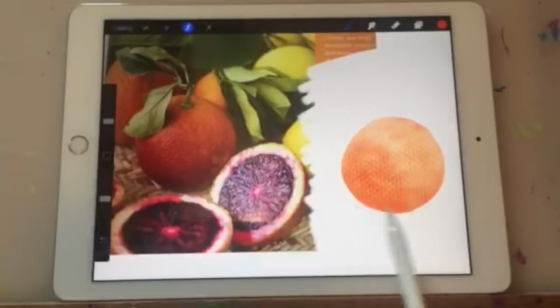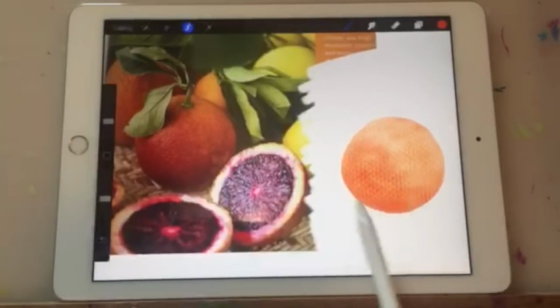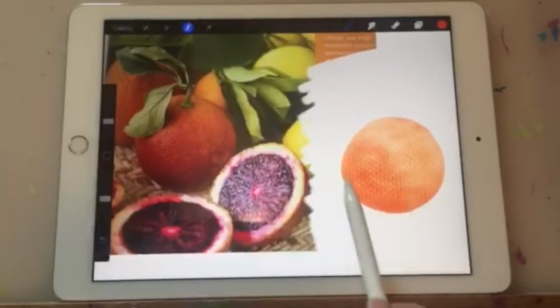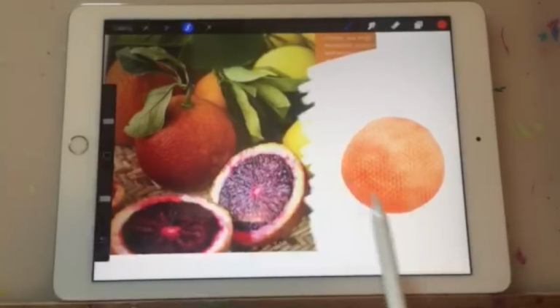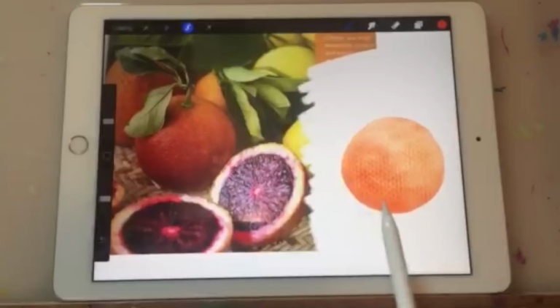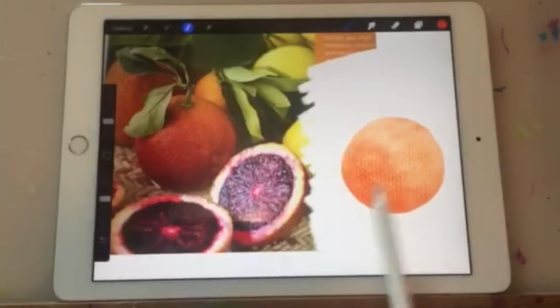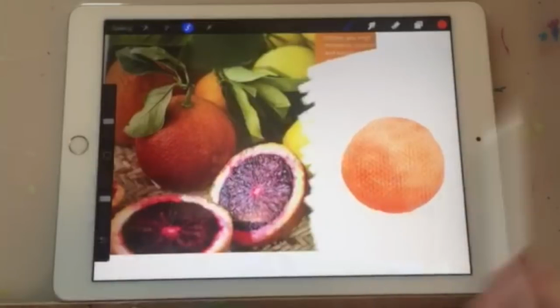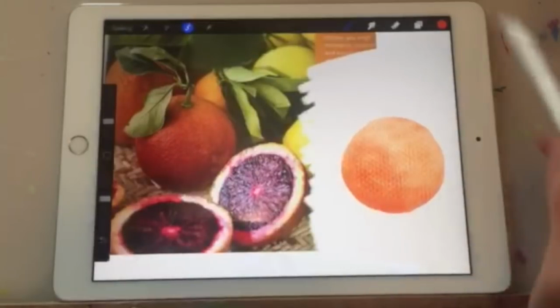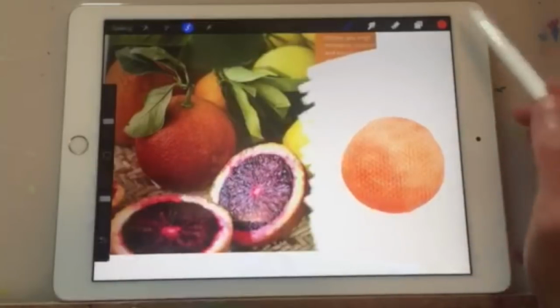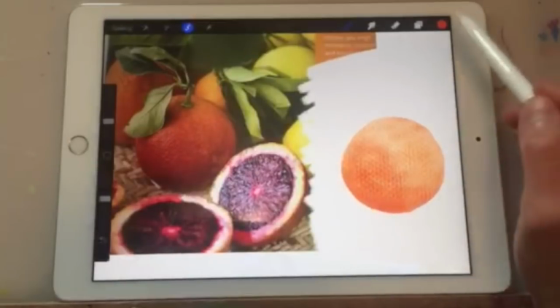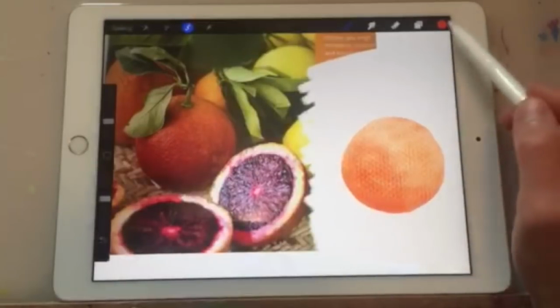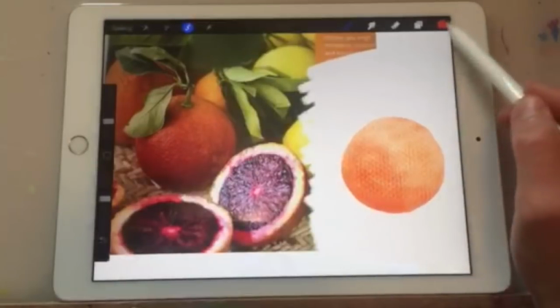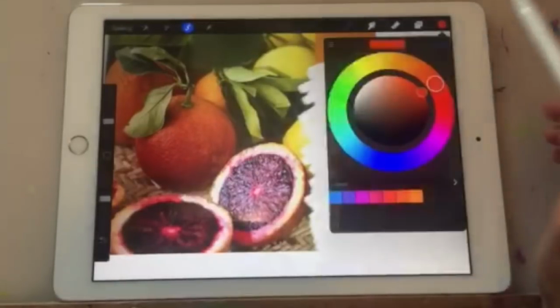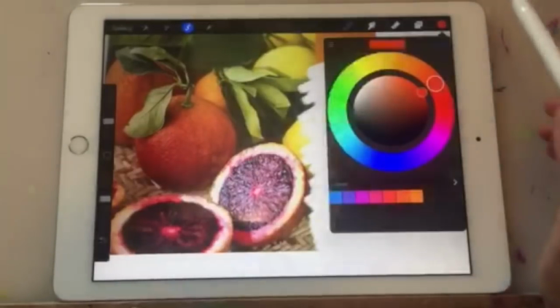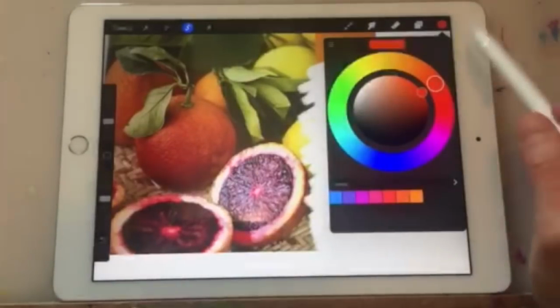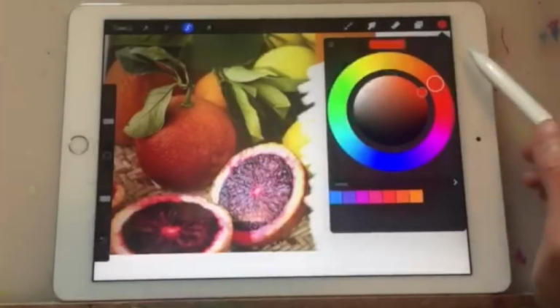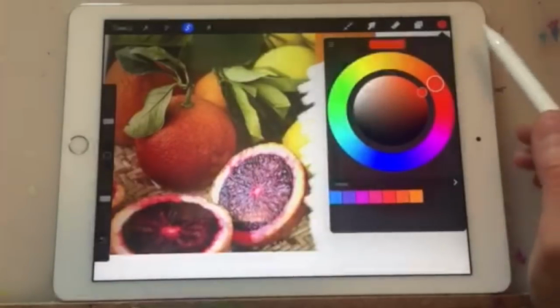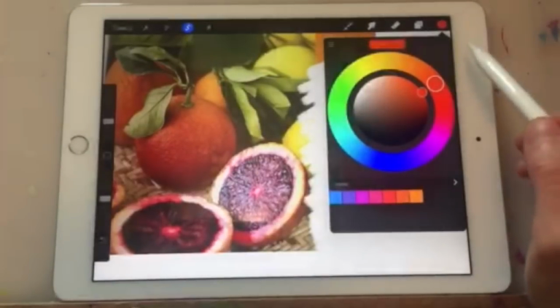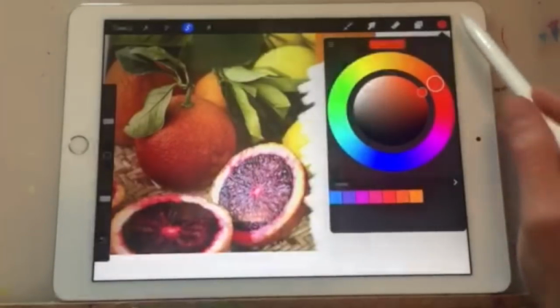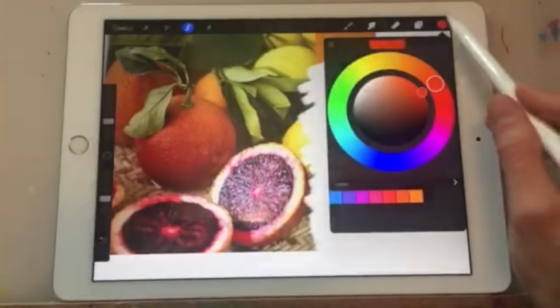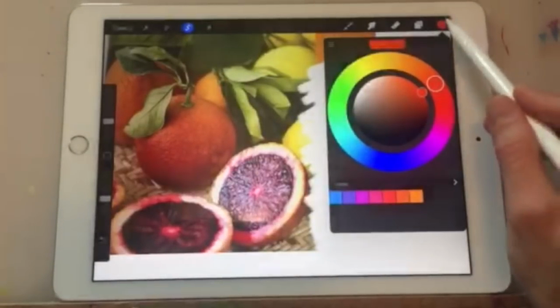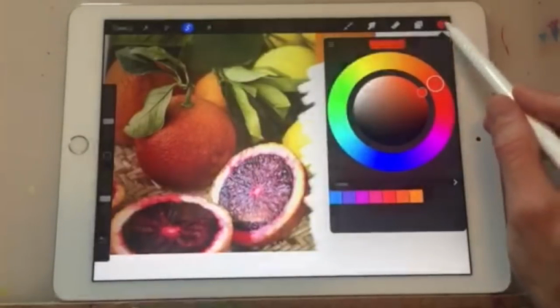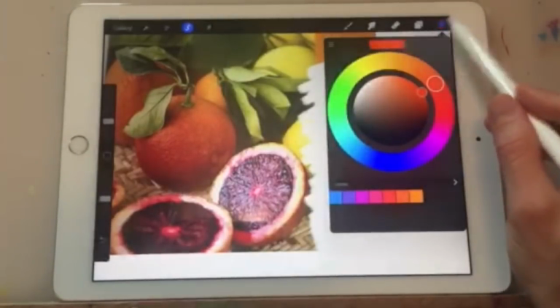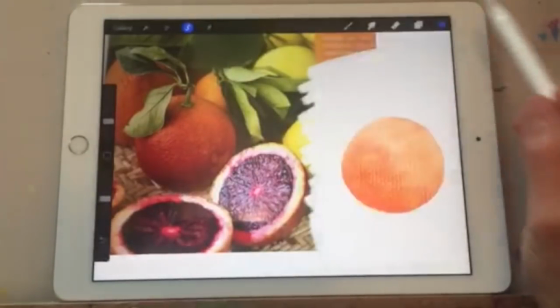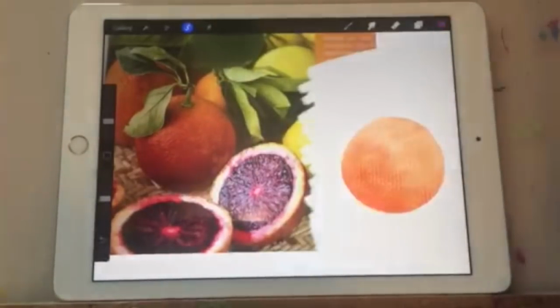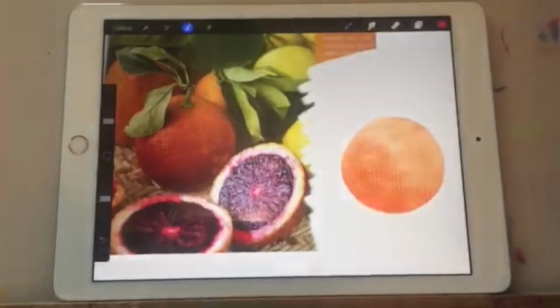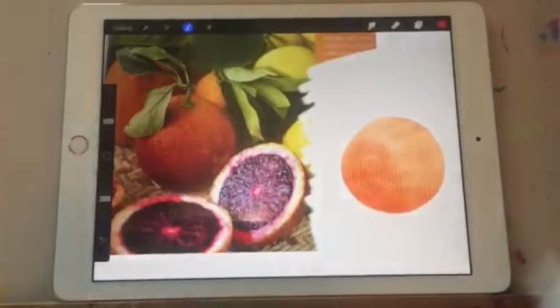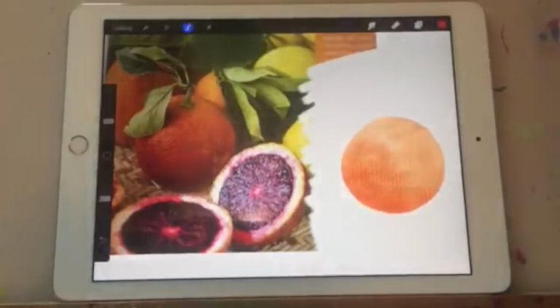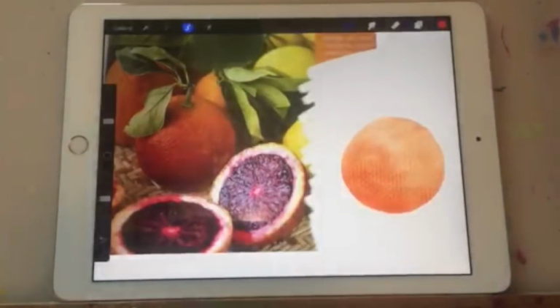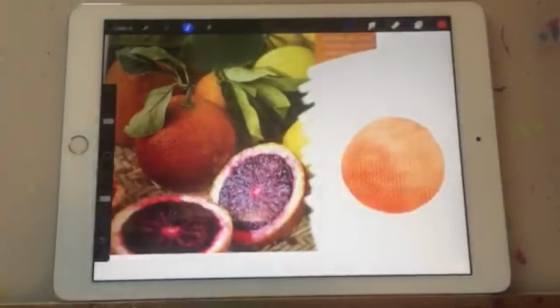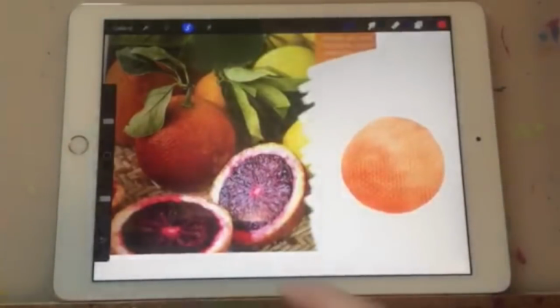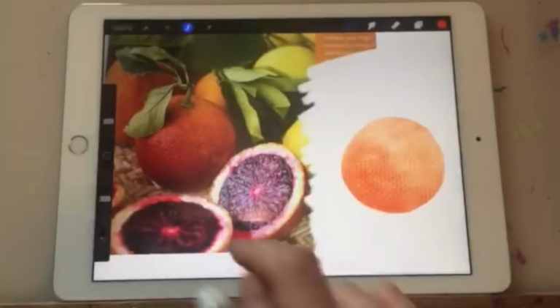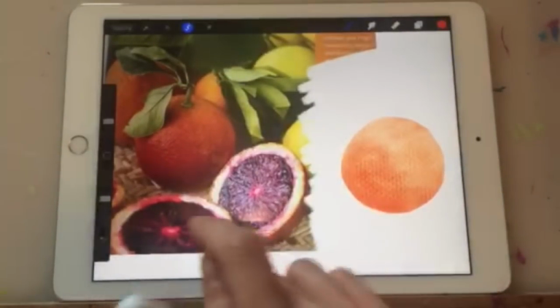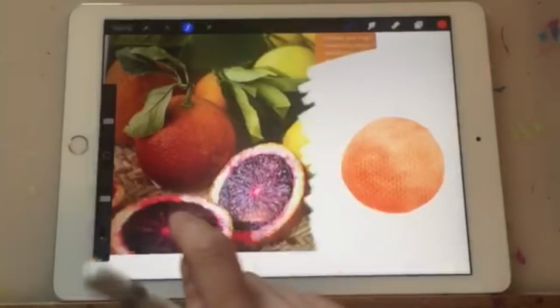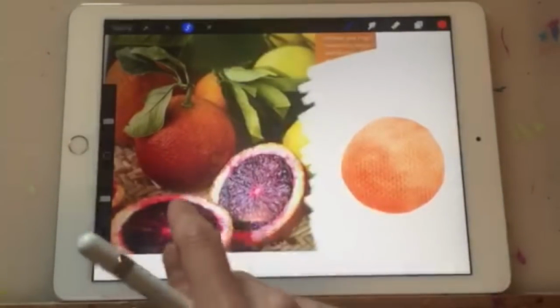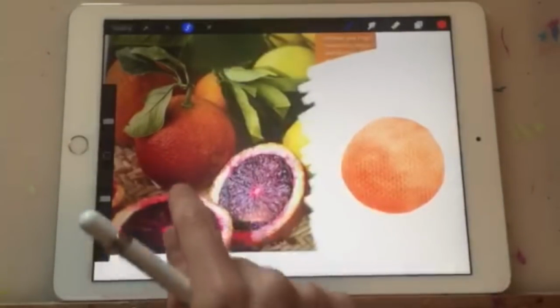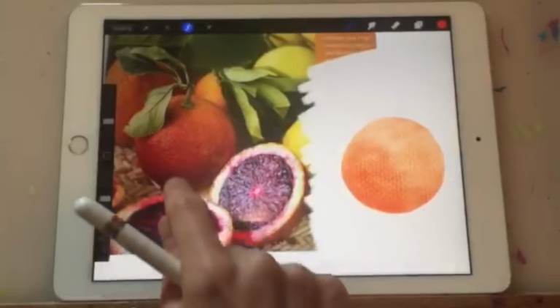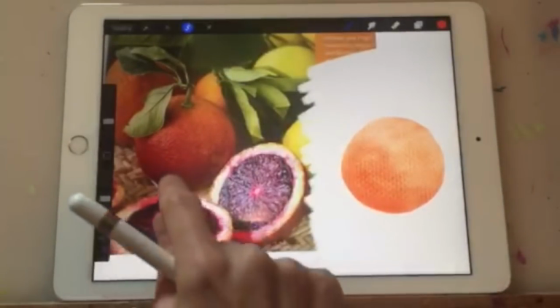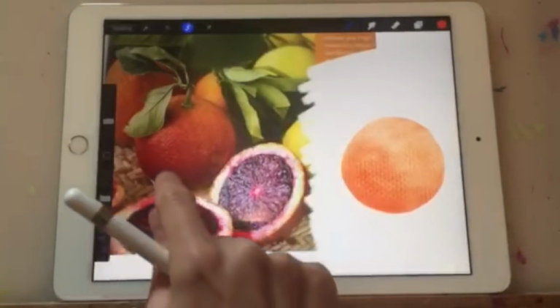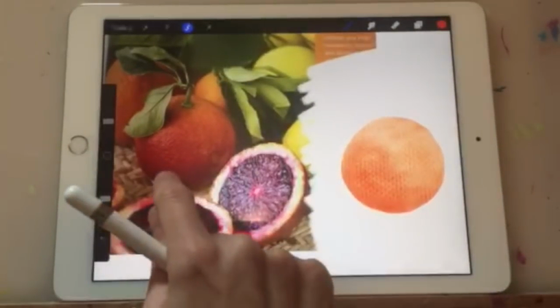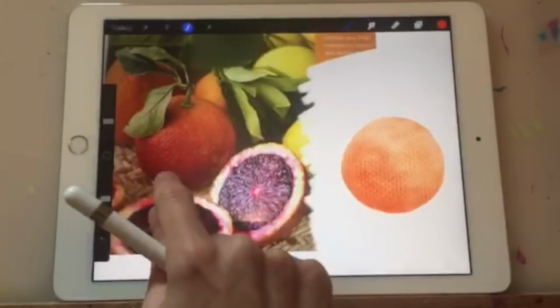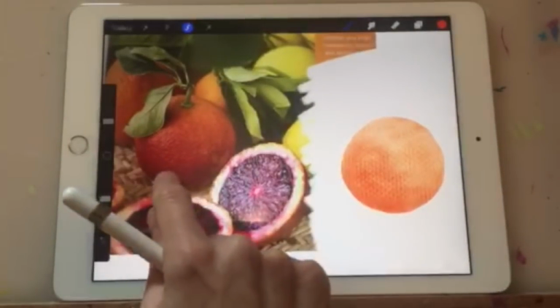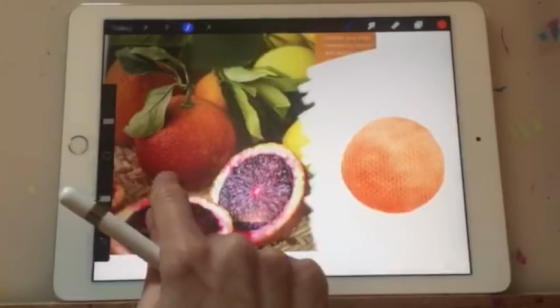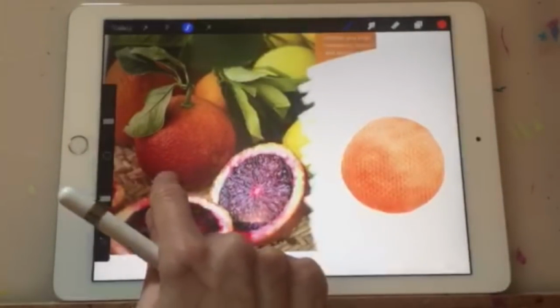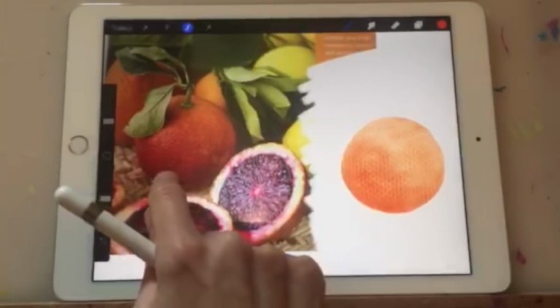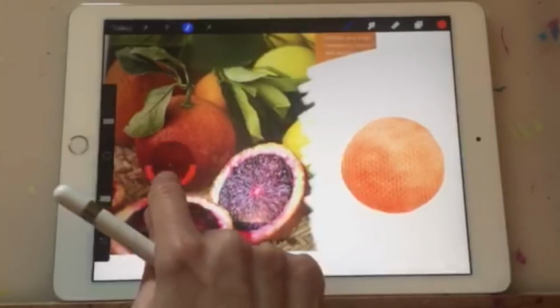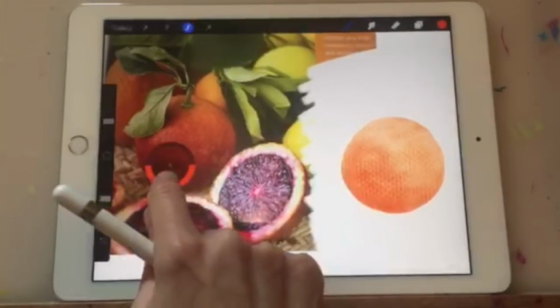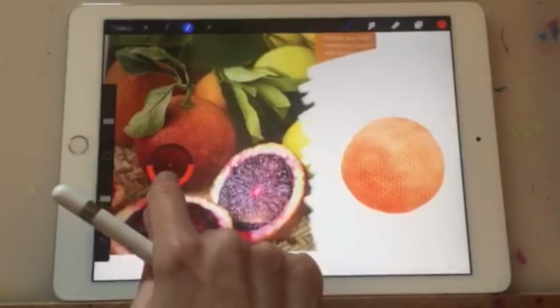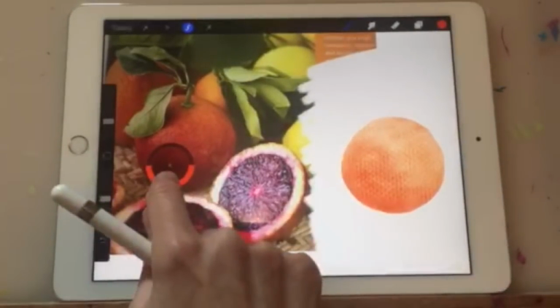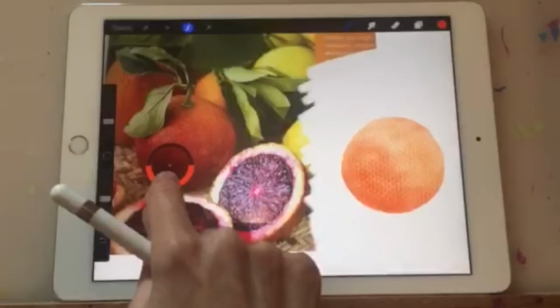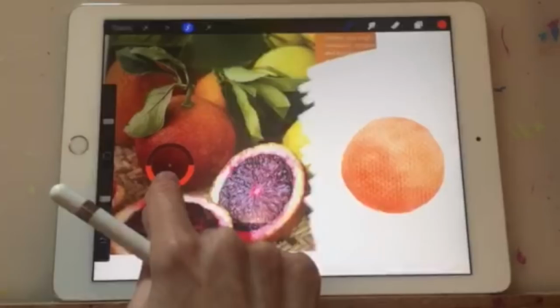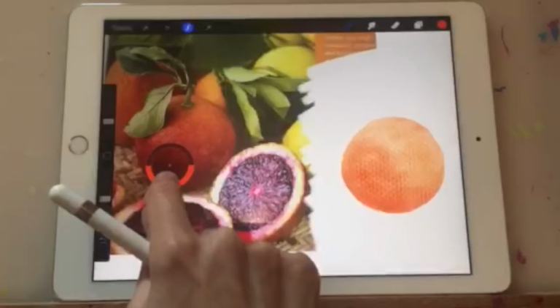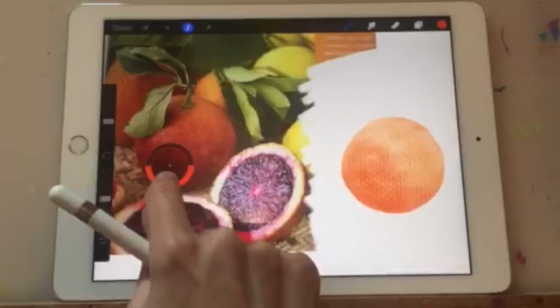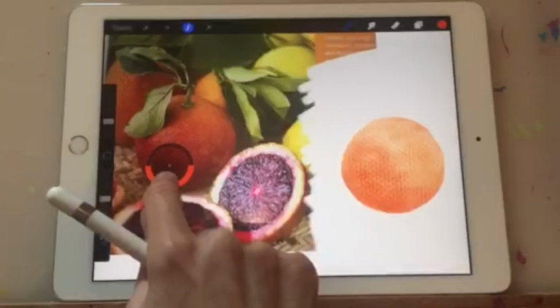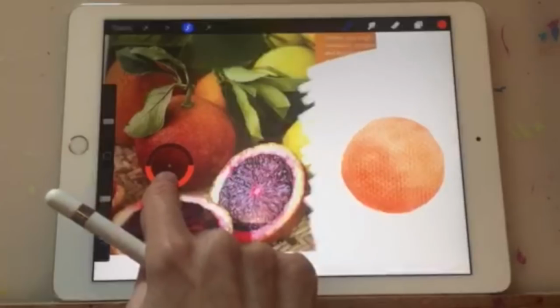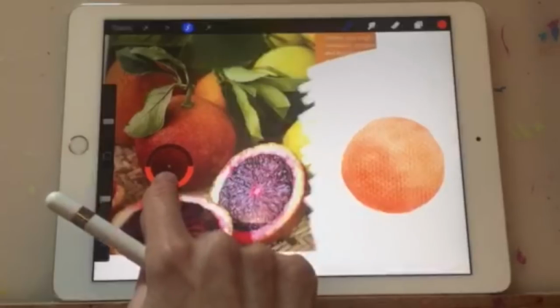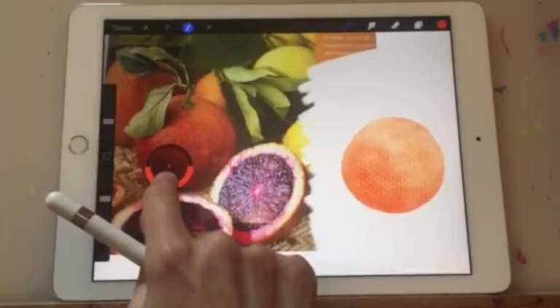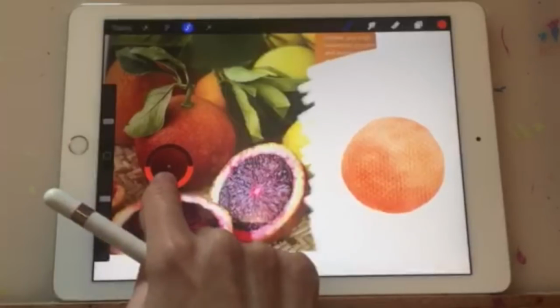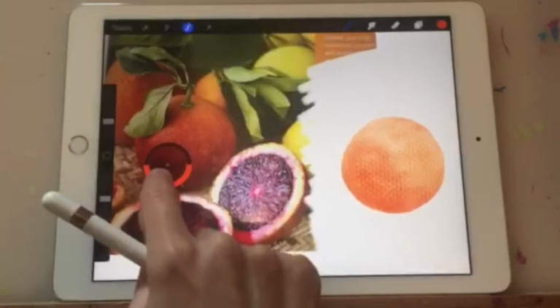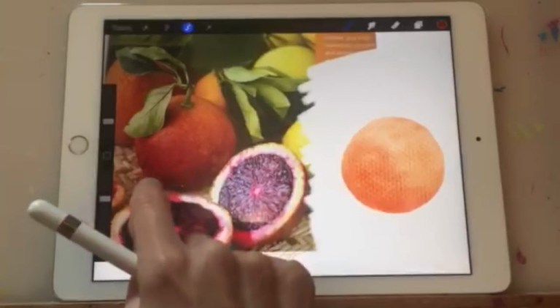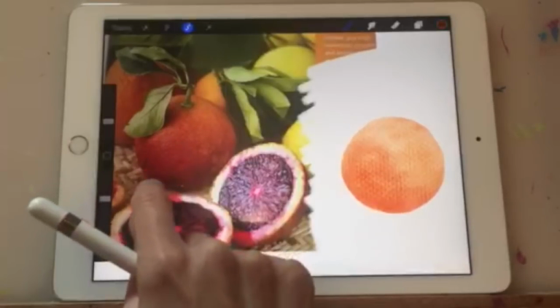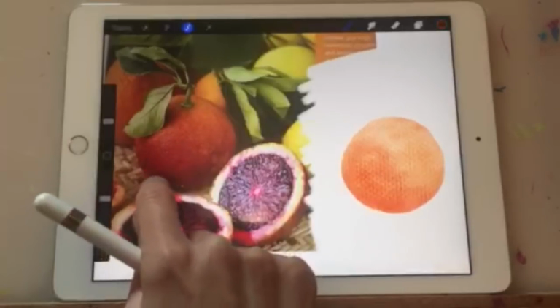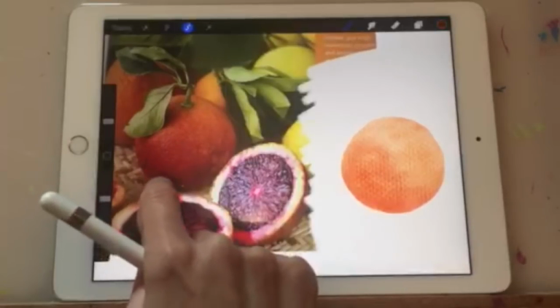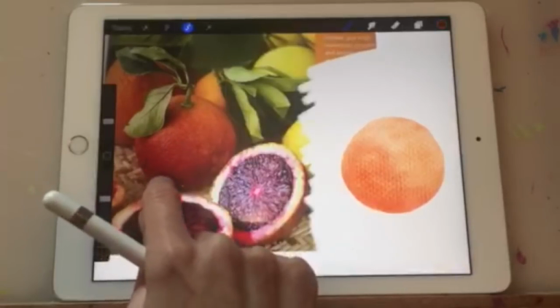Another way of choosing a color is by placing and holding your fingertip down, and that color will automatically appear on the color wheel.